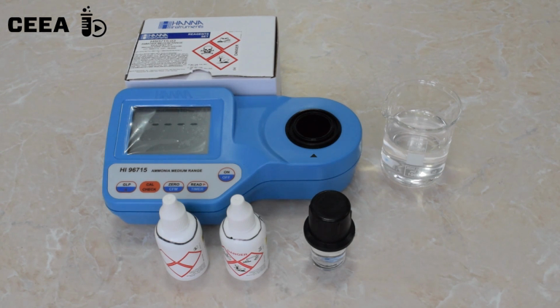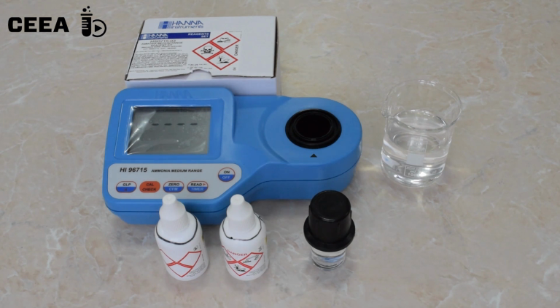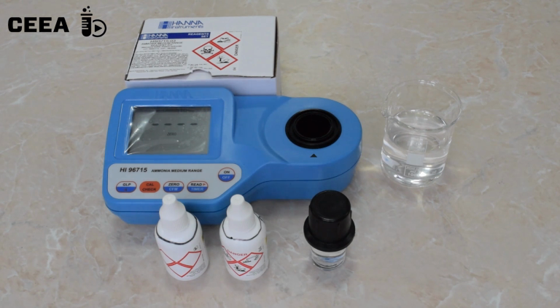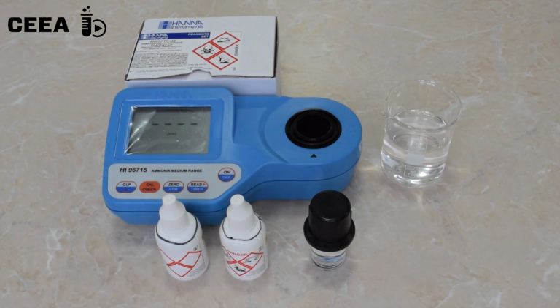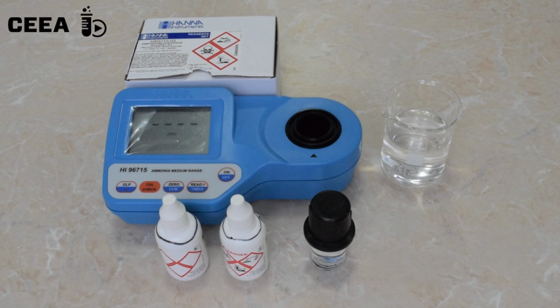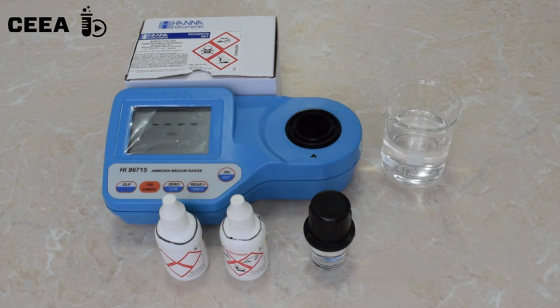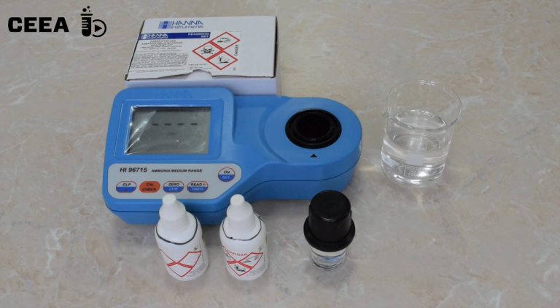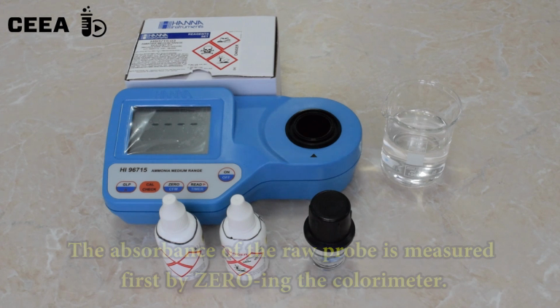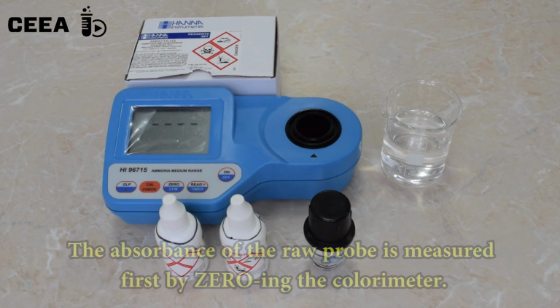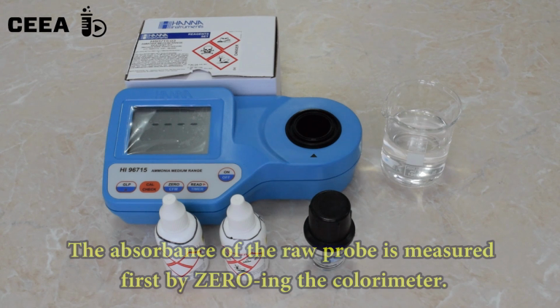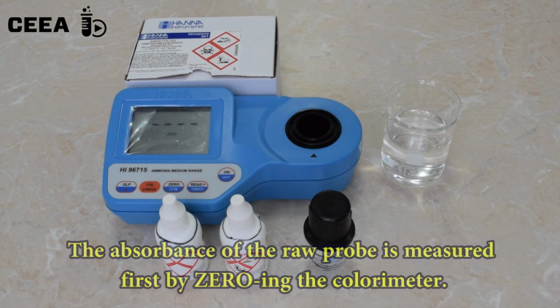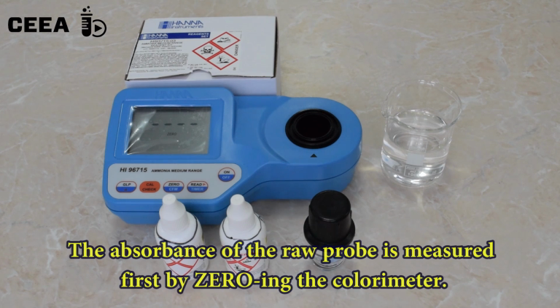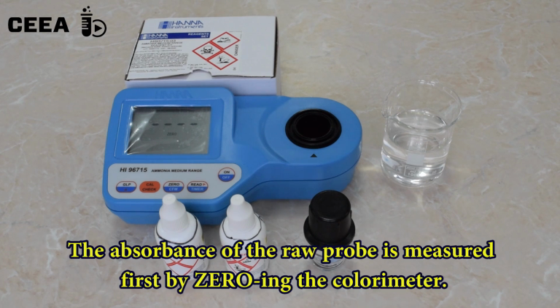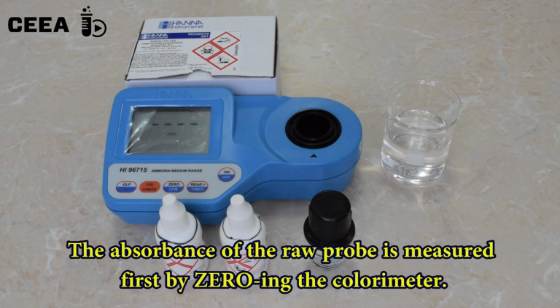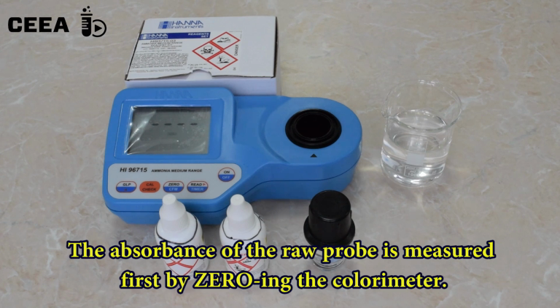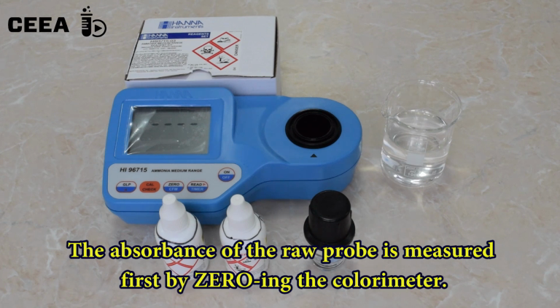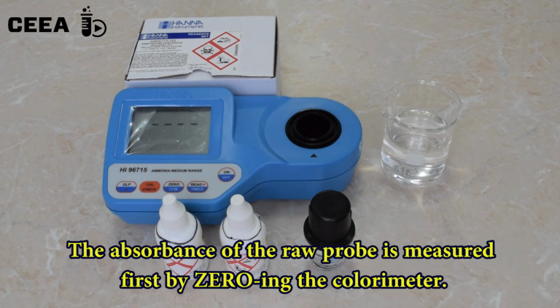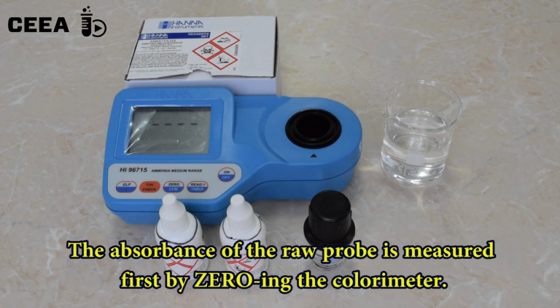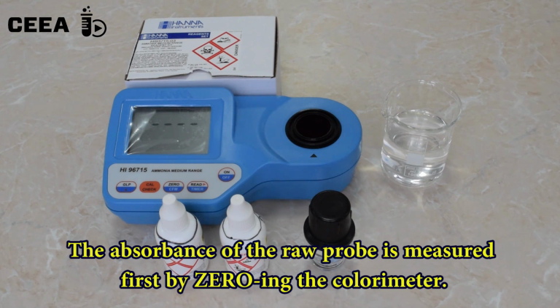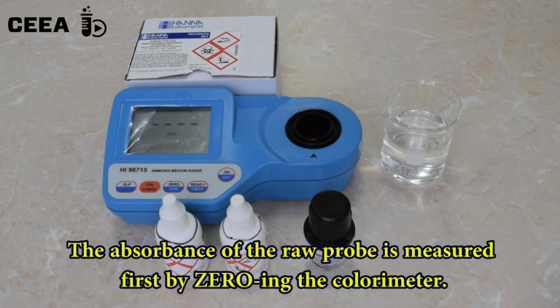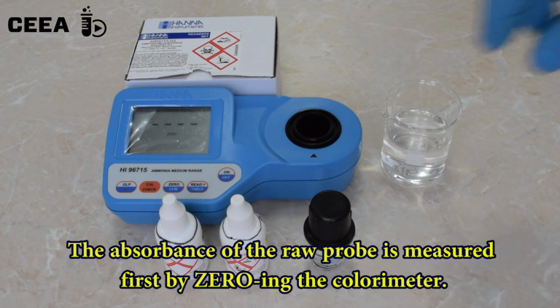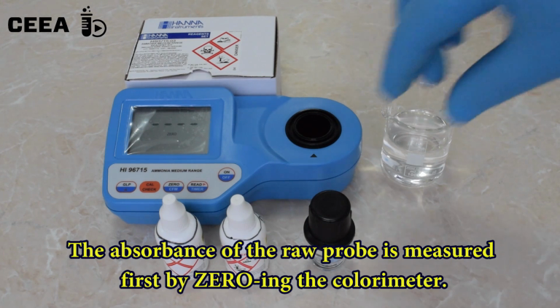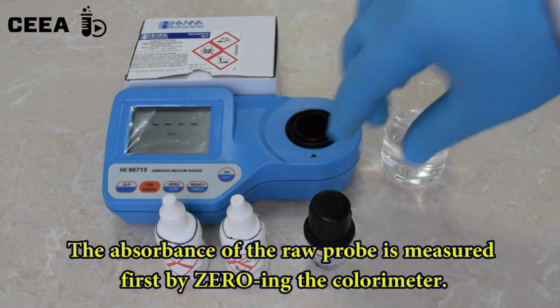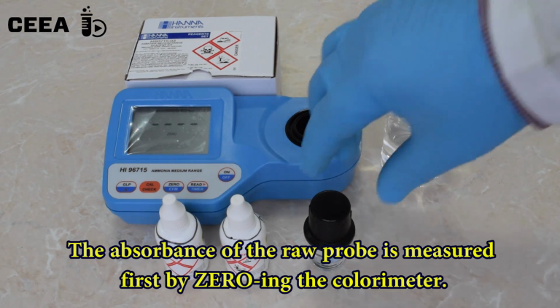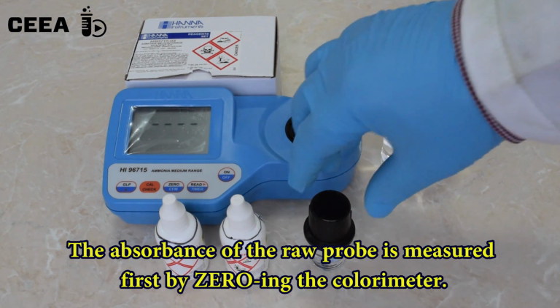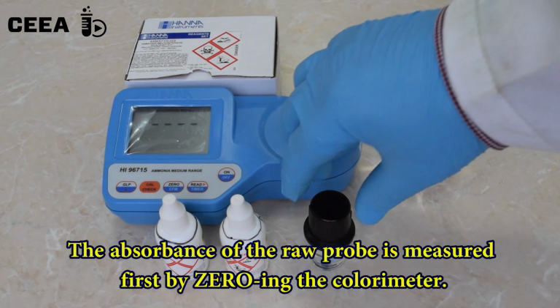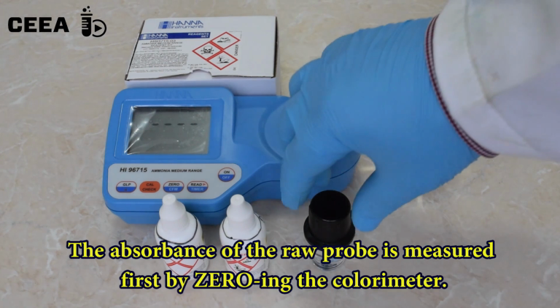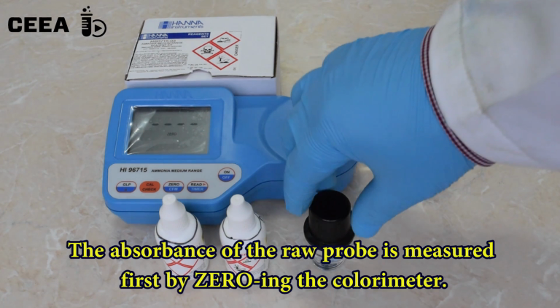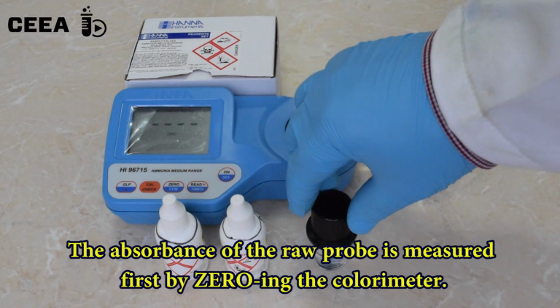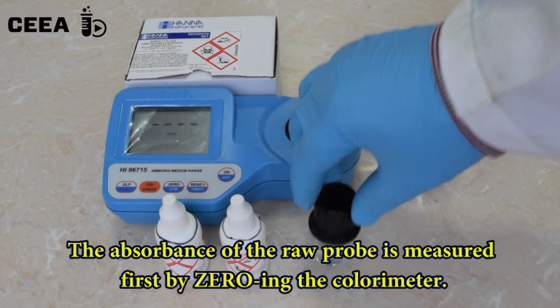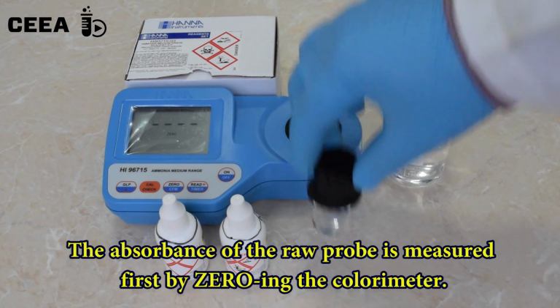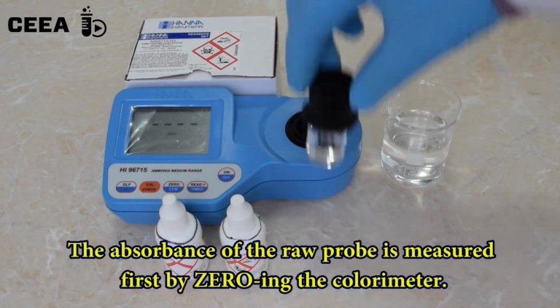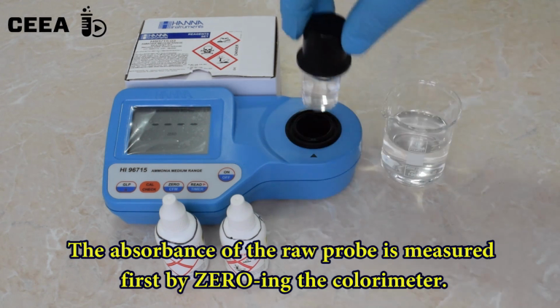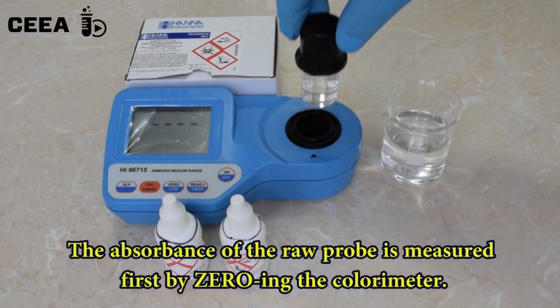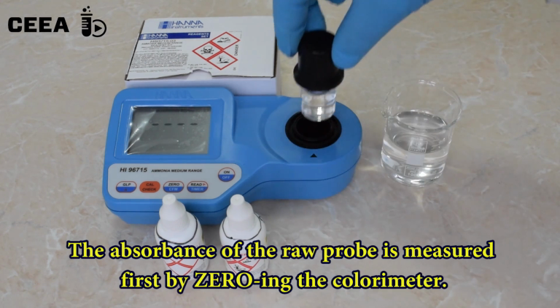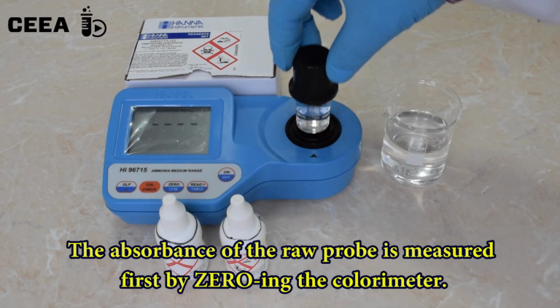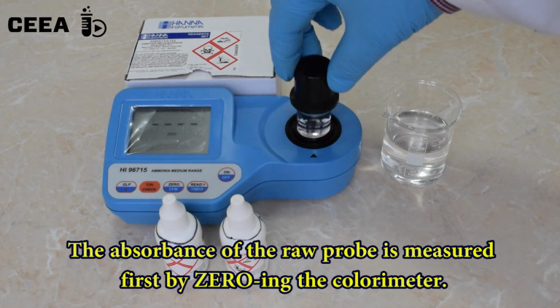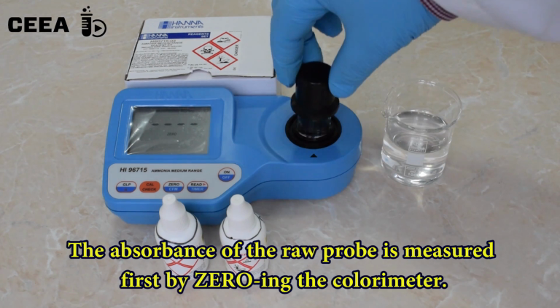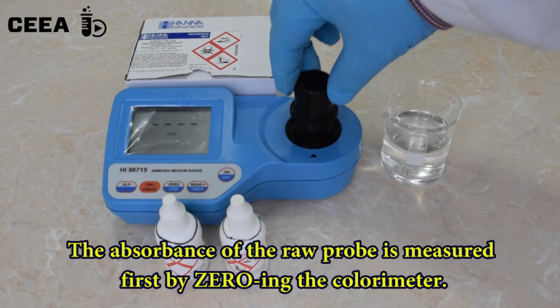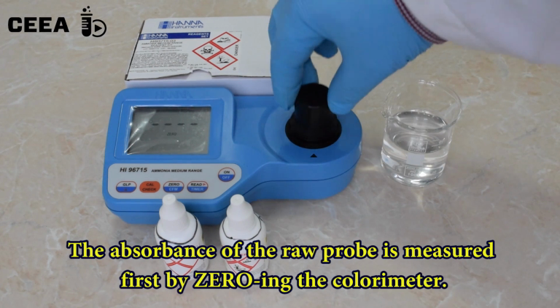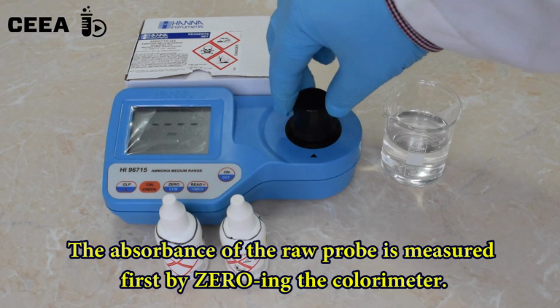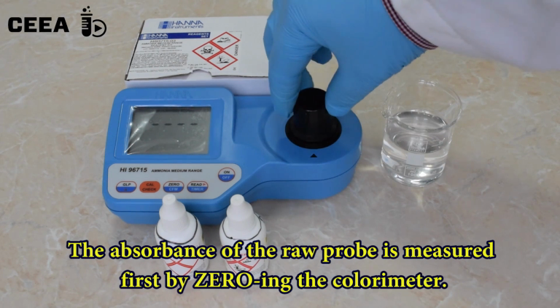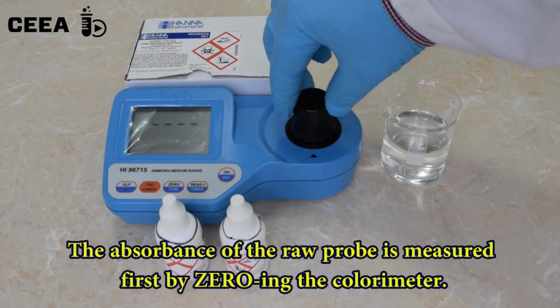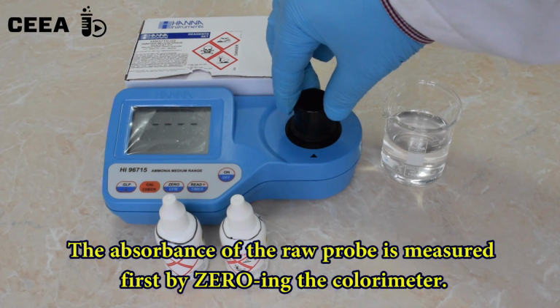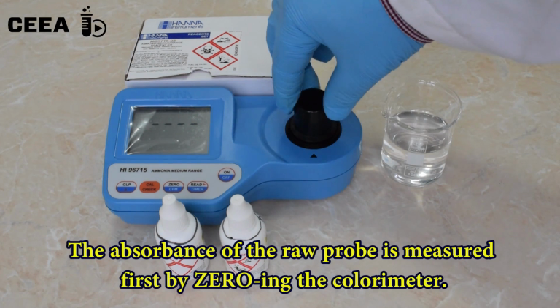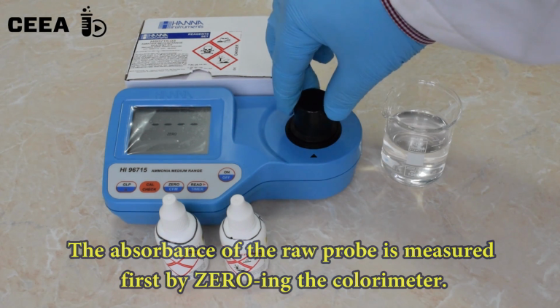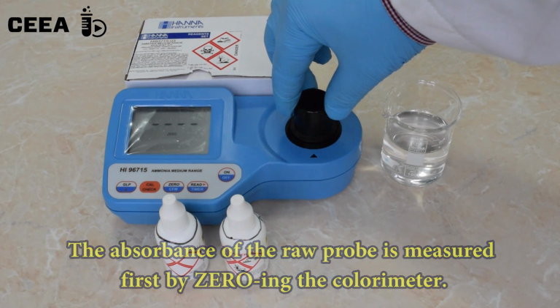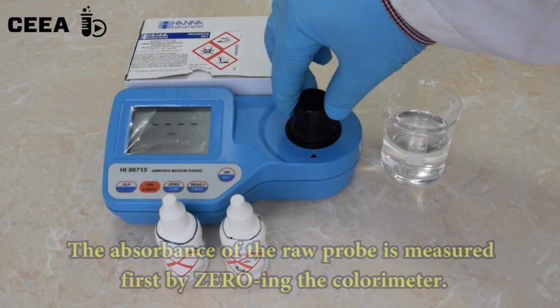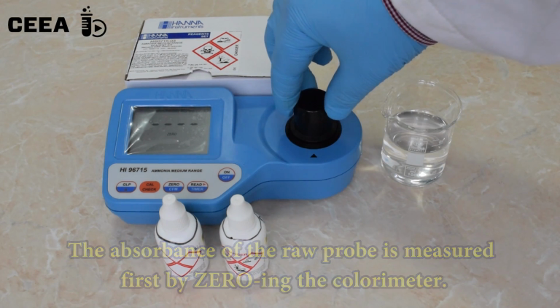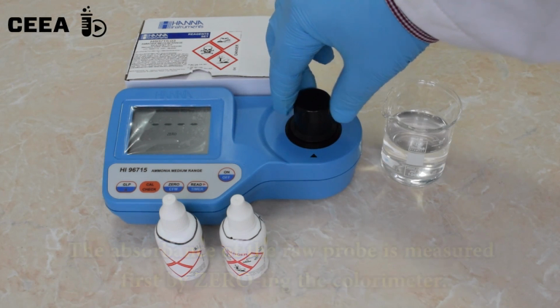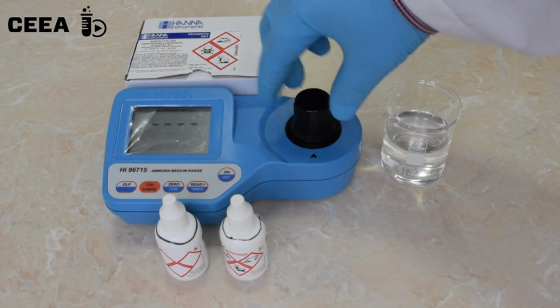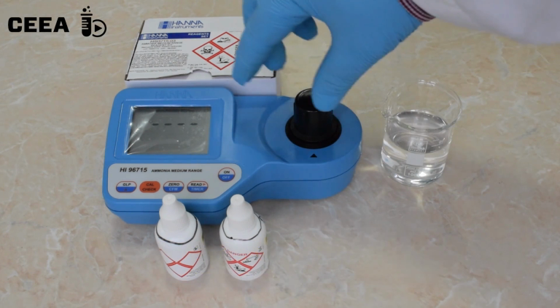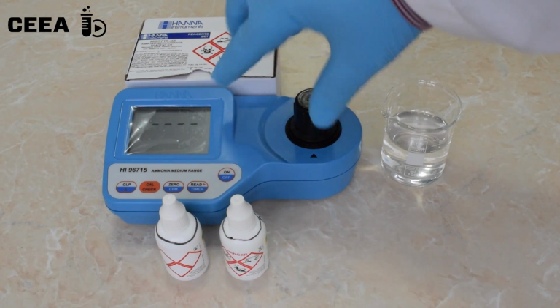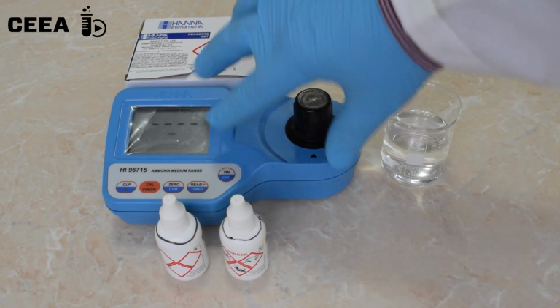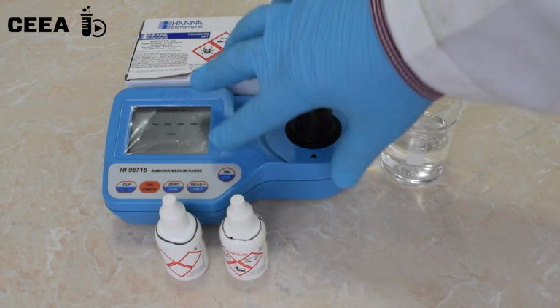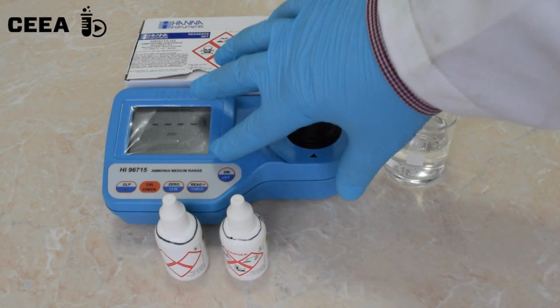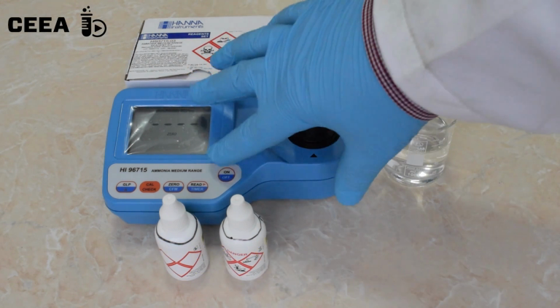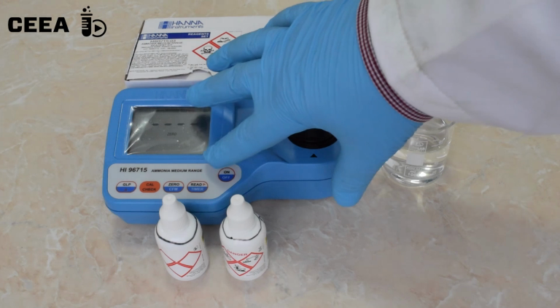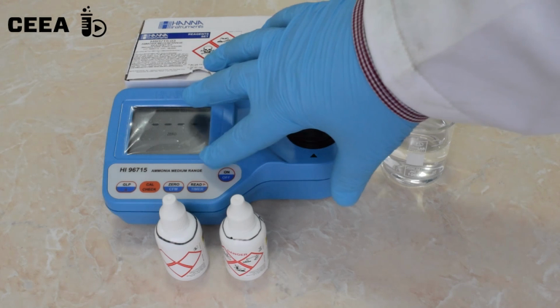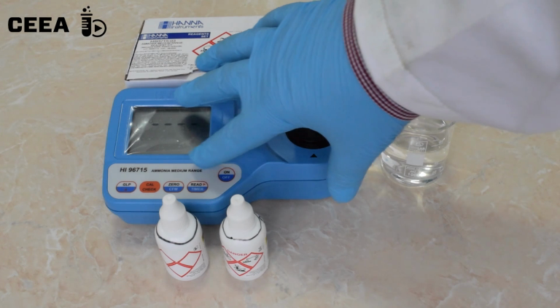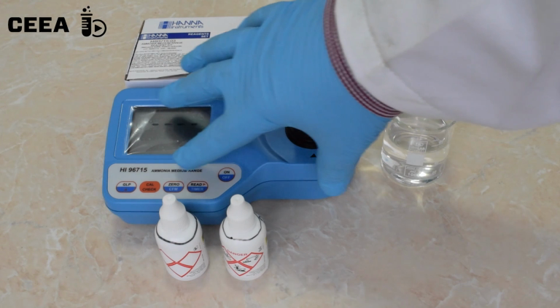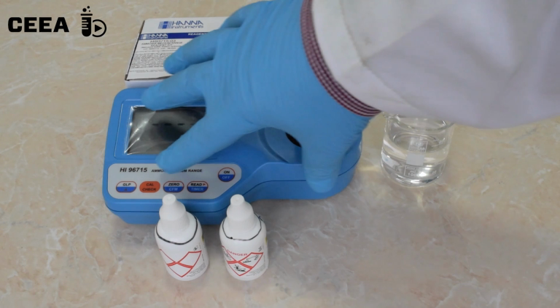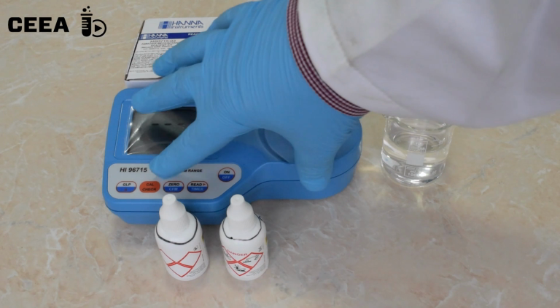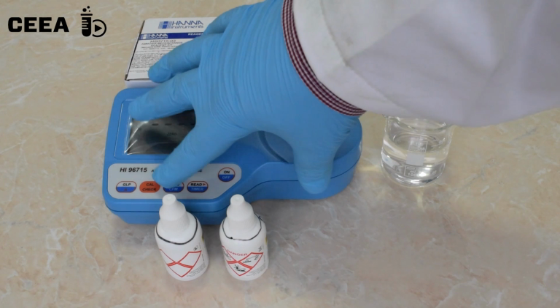First, the absorbance of the raw sample is measured, calibrating the photometer.